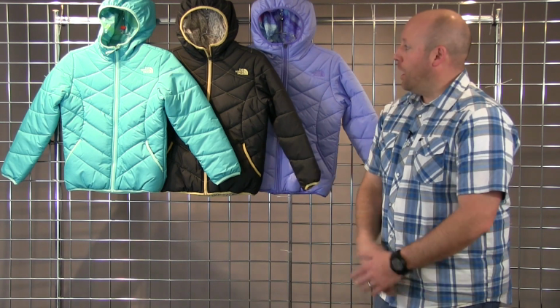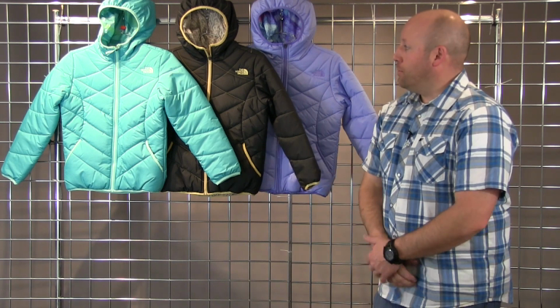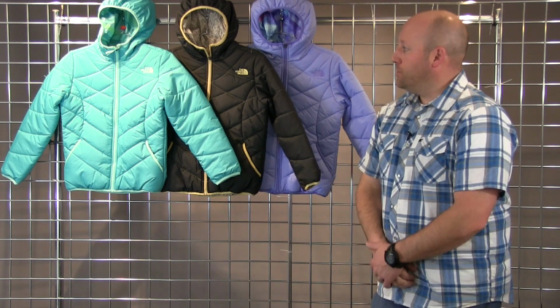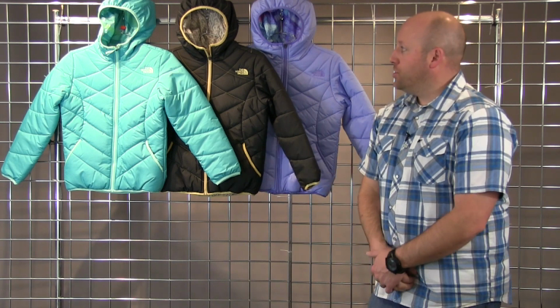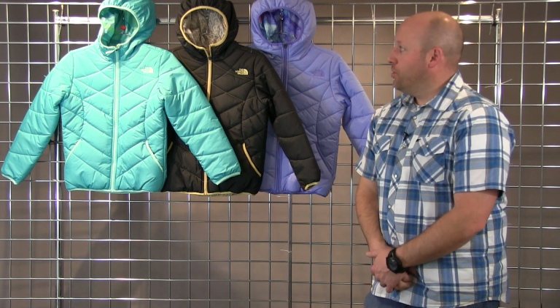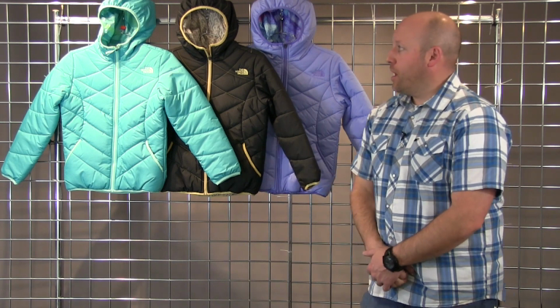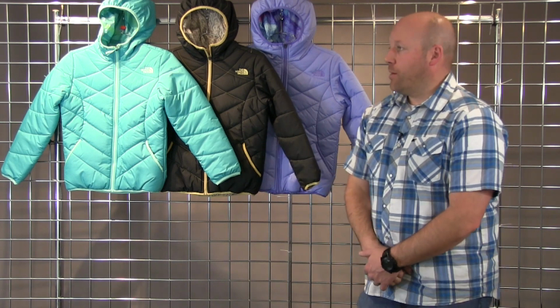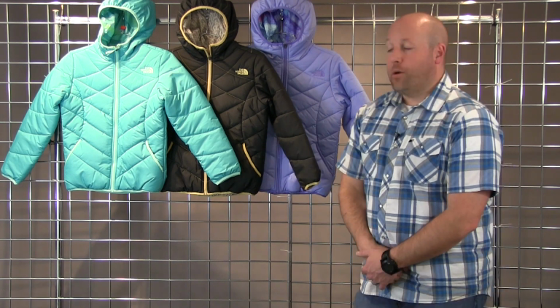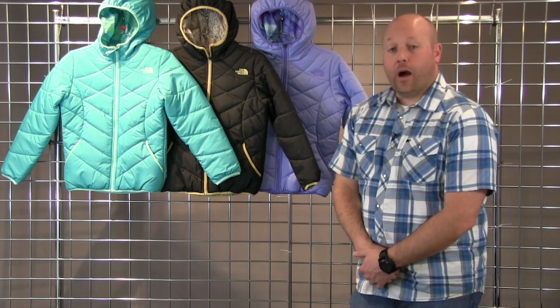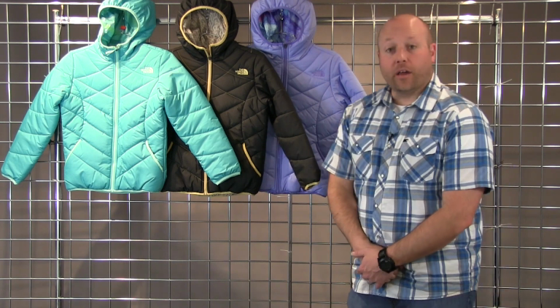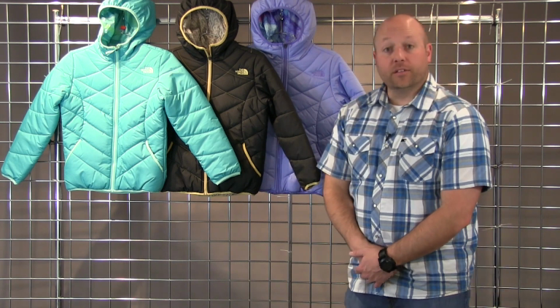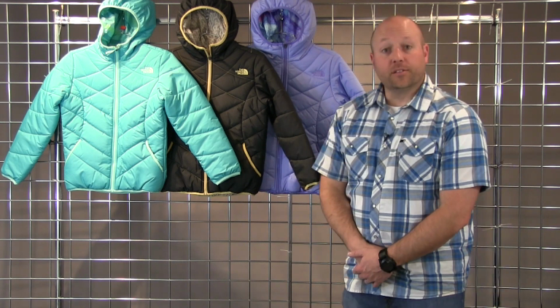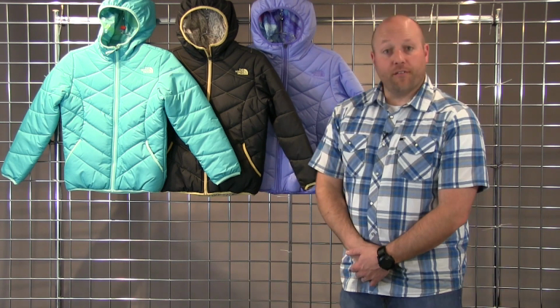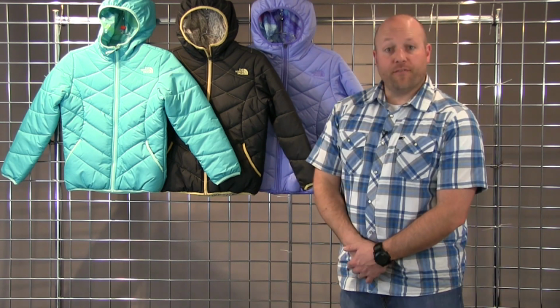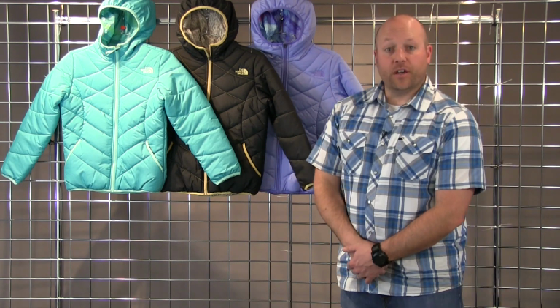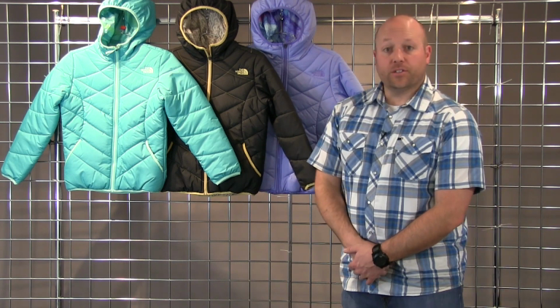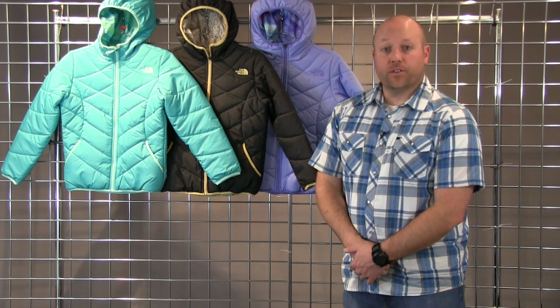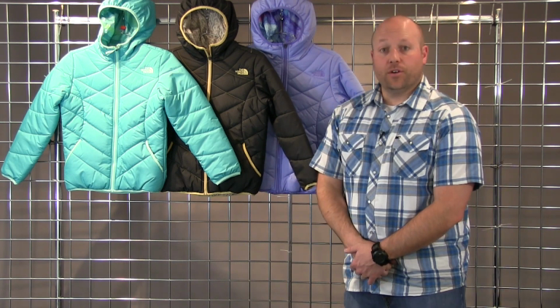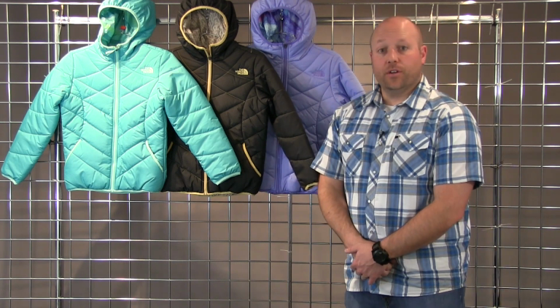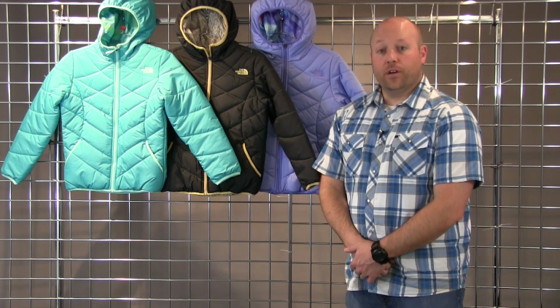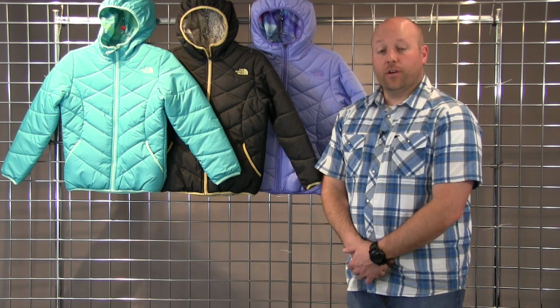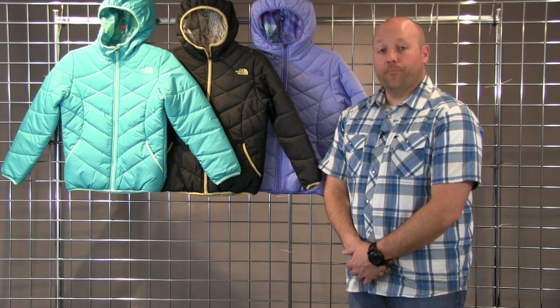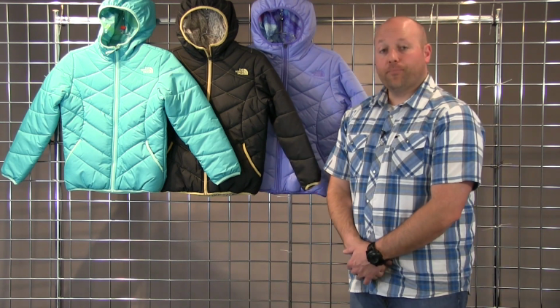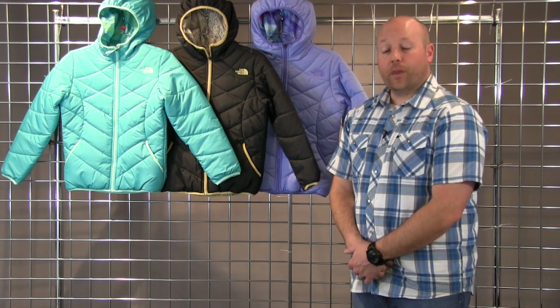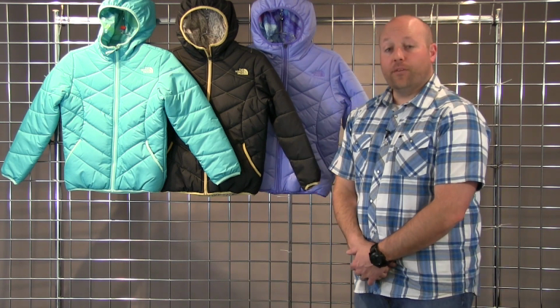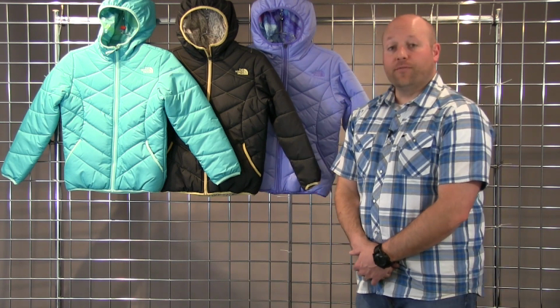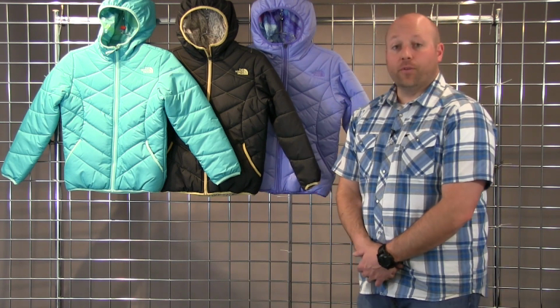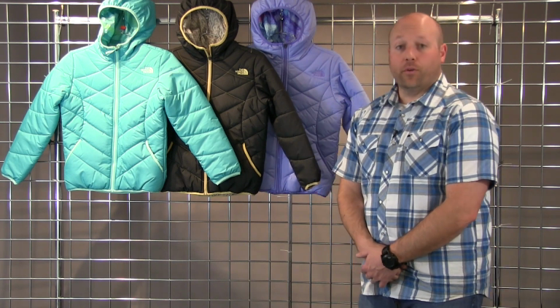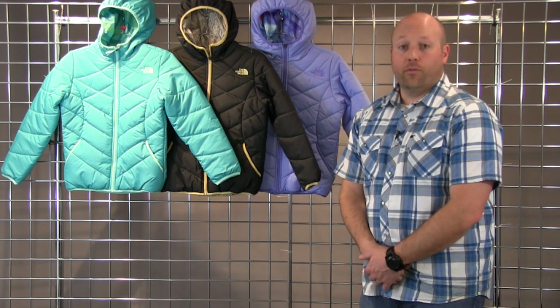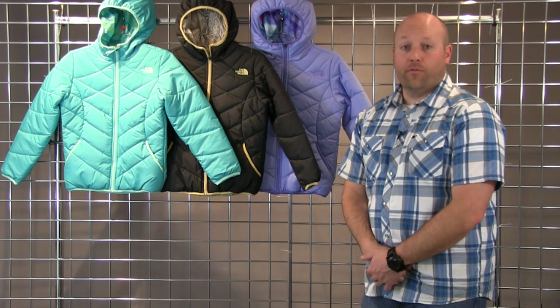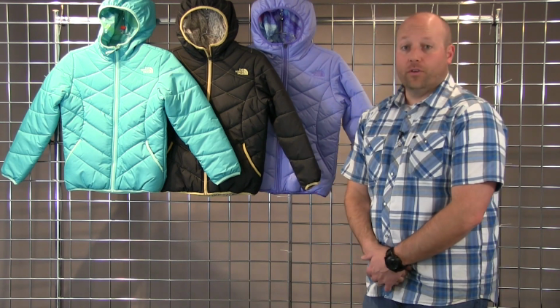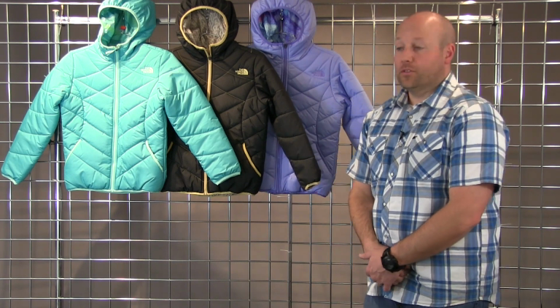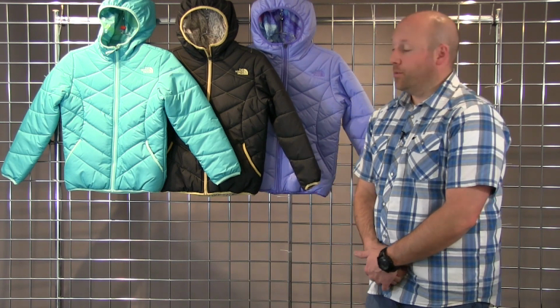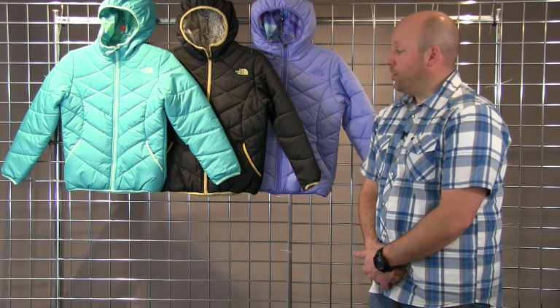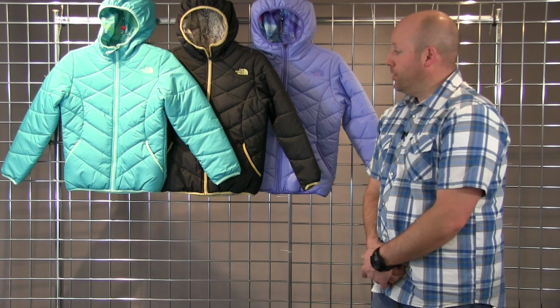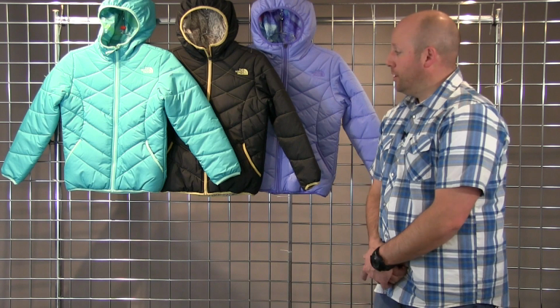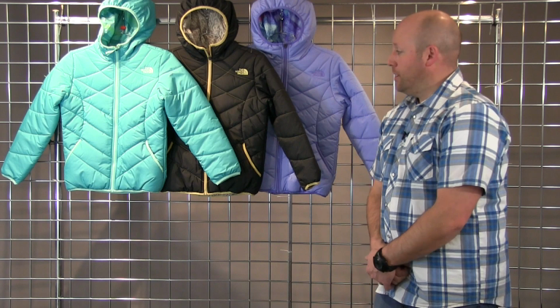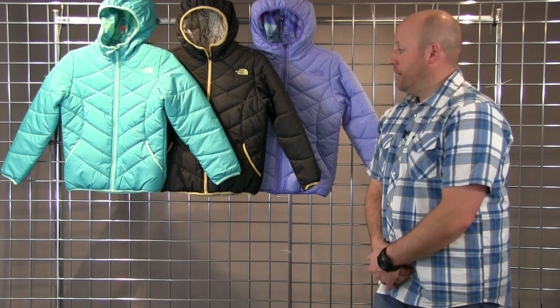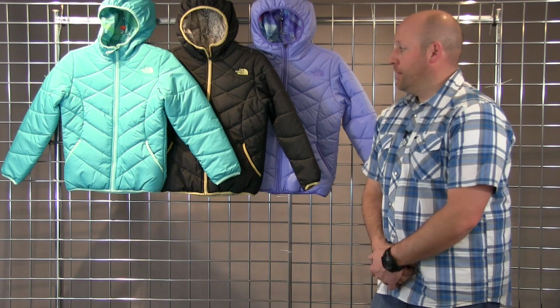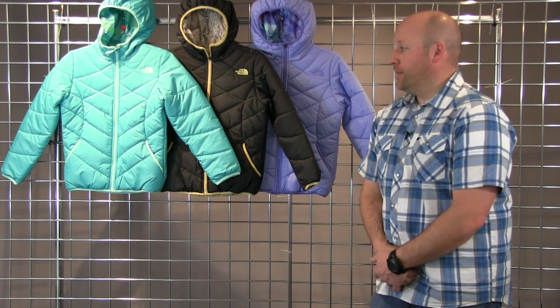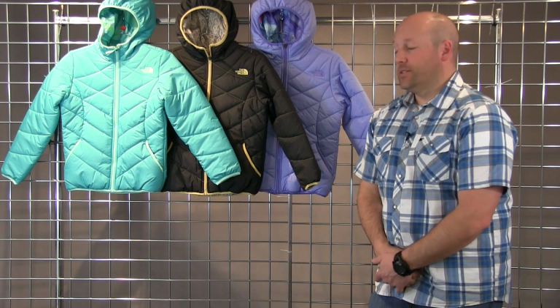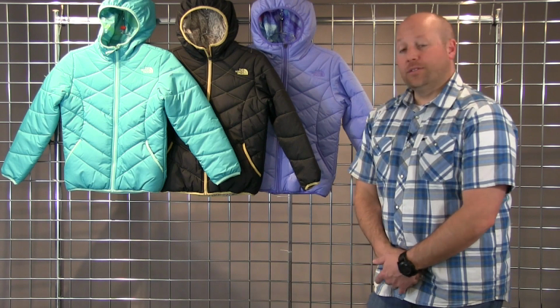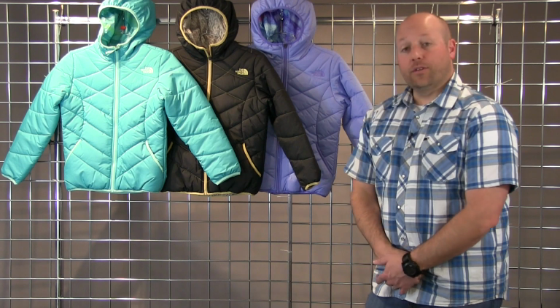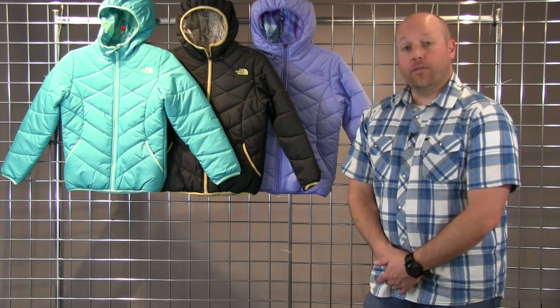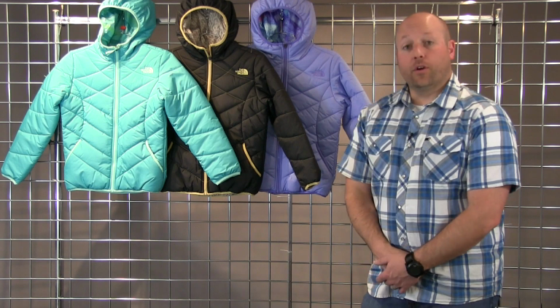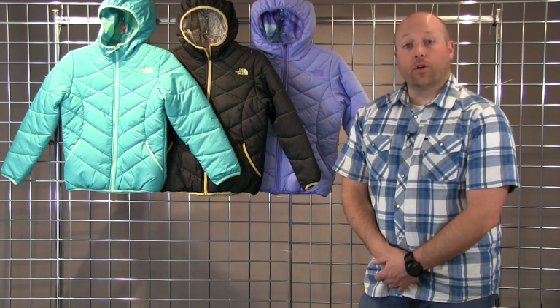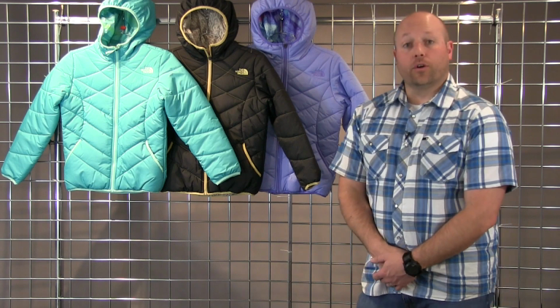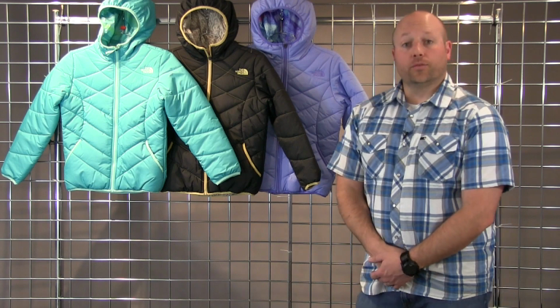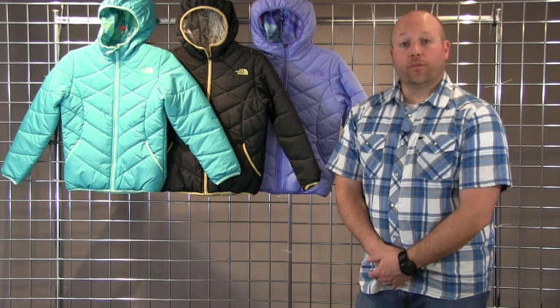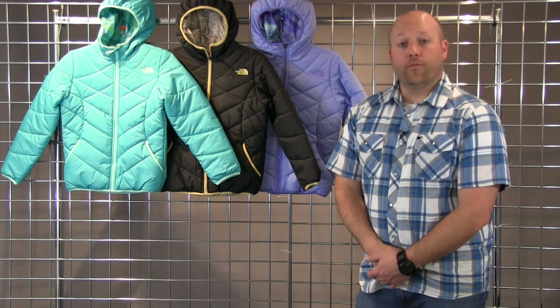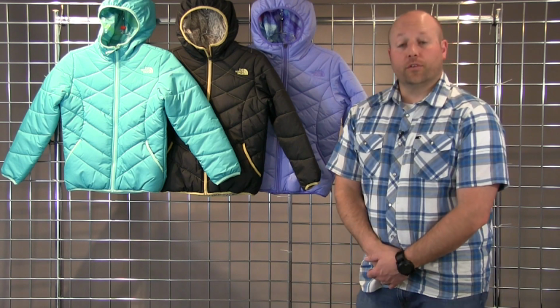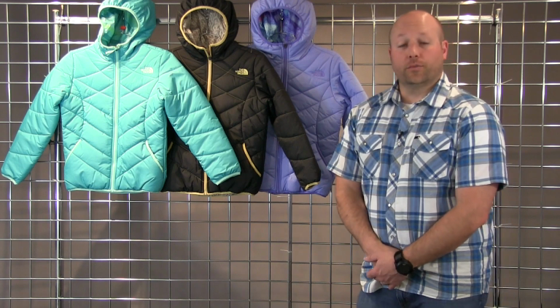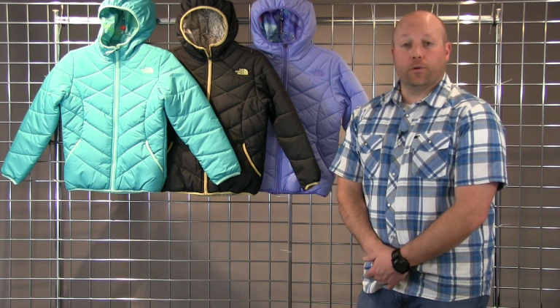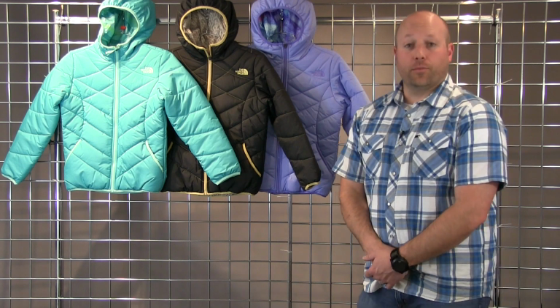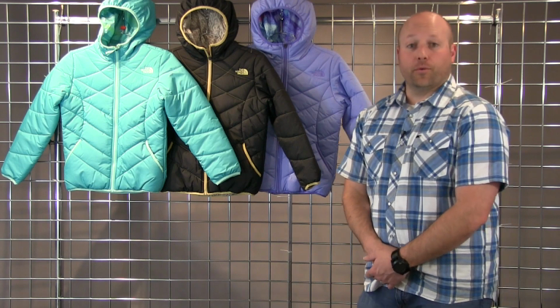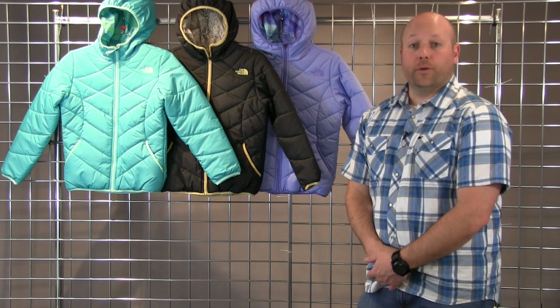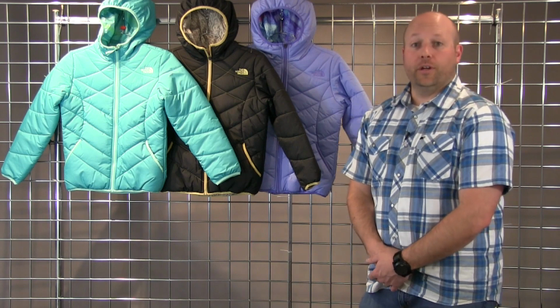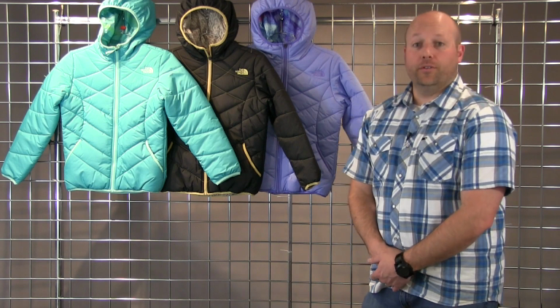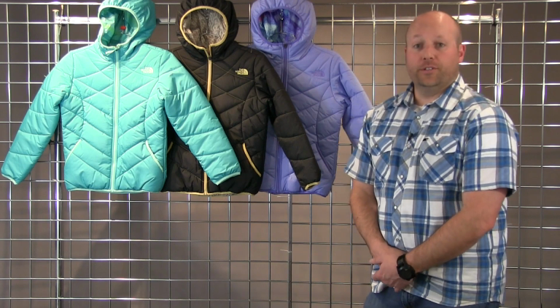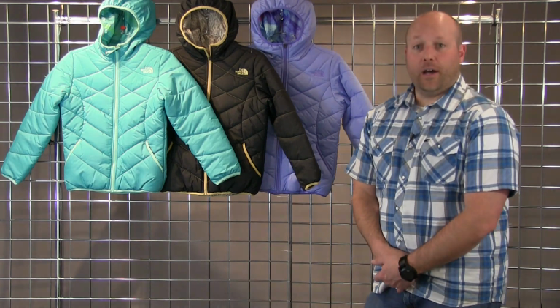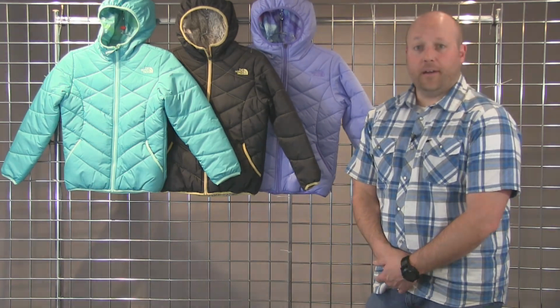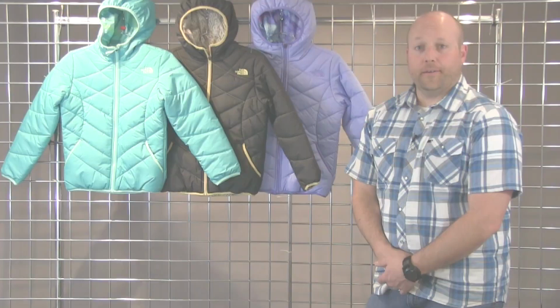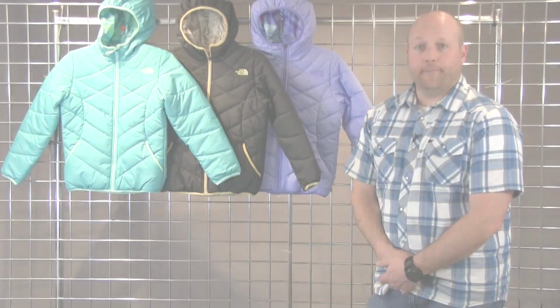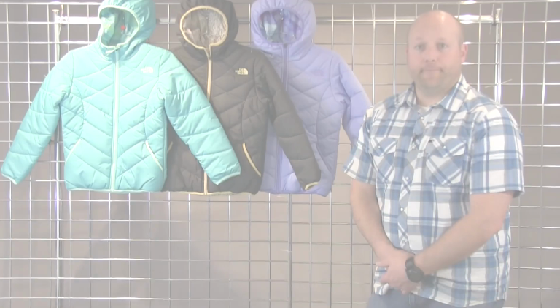Two hand pockets, a fixed hood here, and fully reversible. This is the Girls Reversible Purrito Jacket.